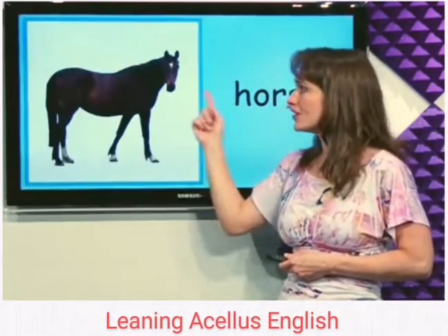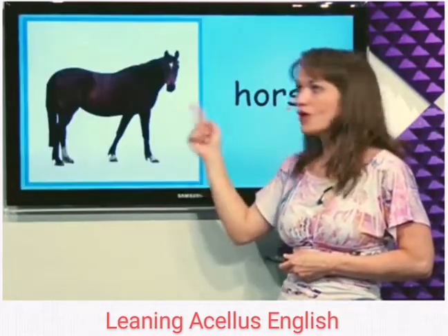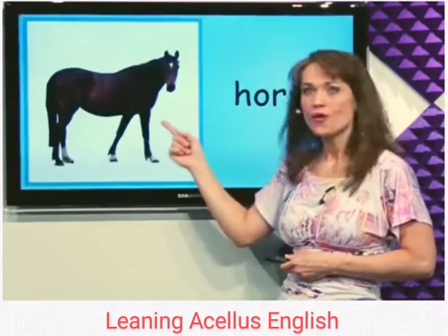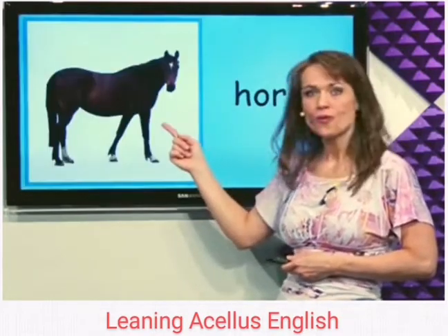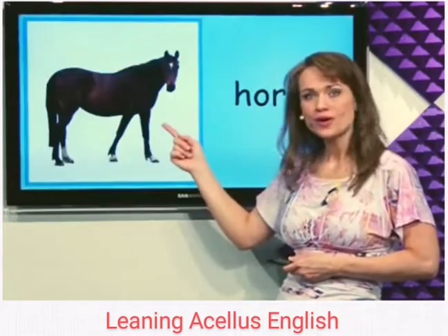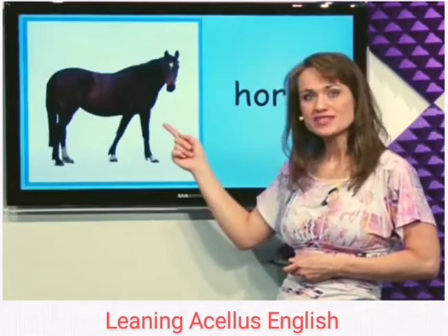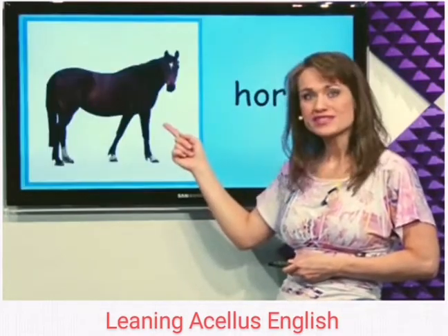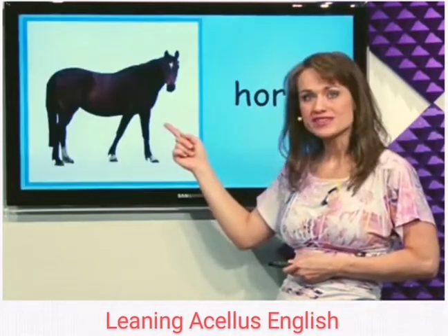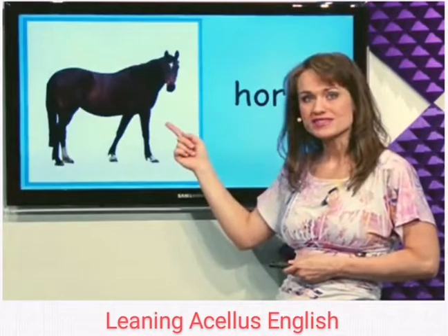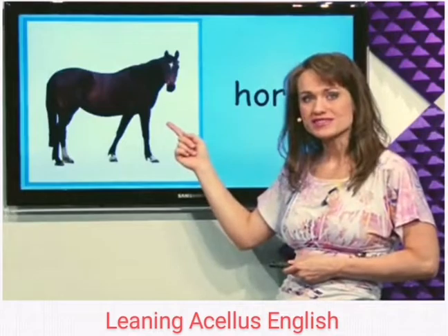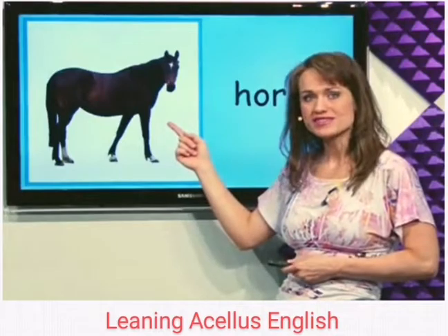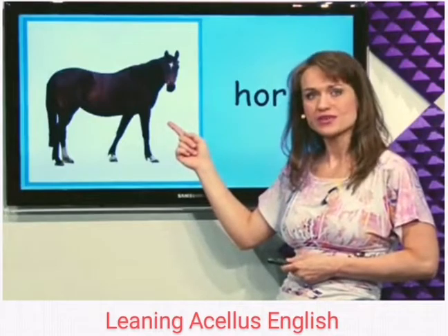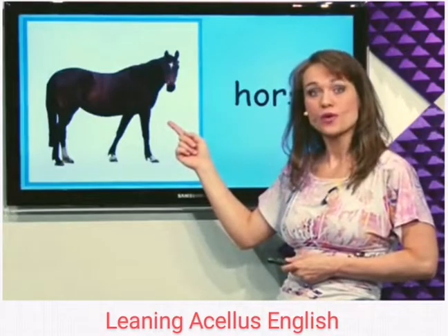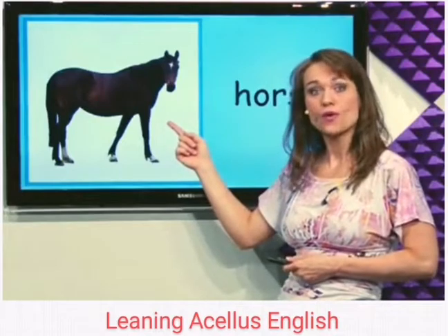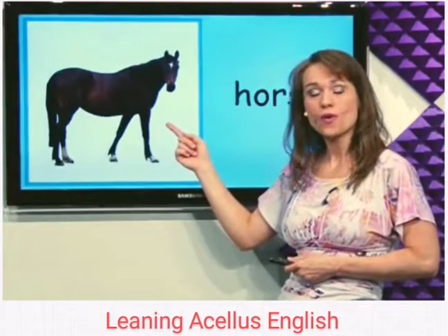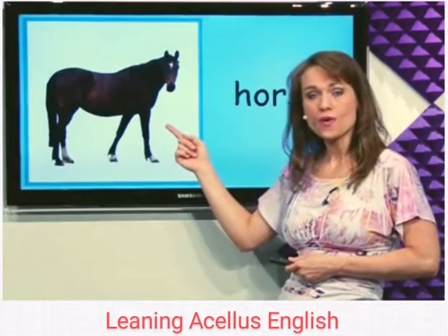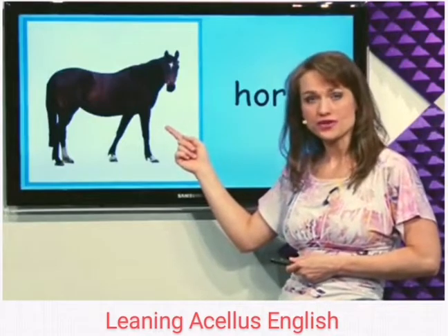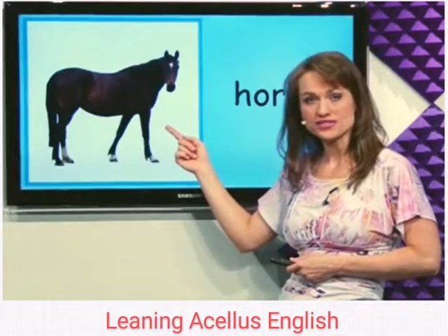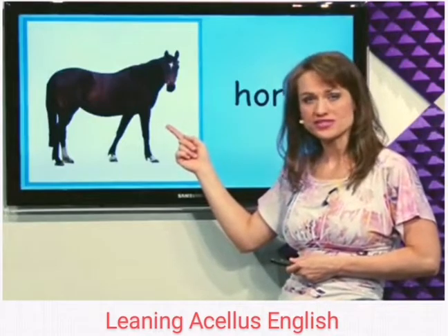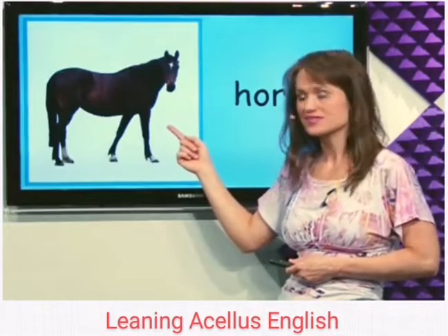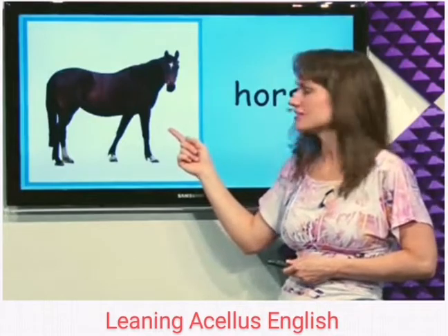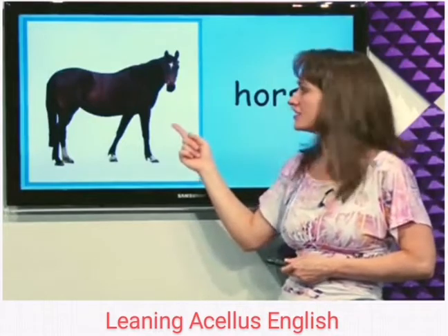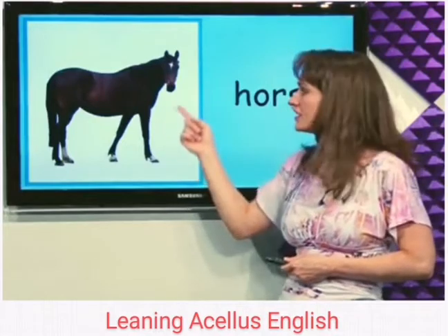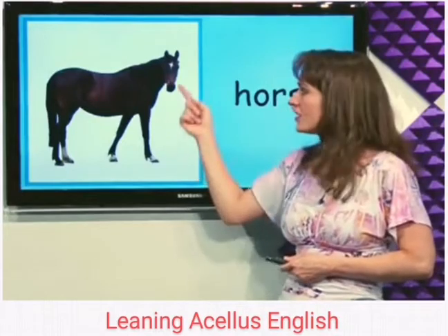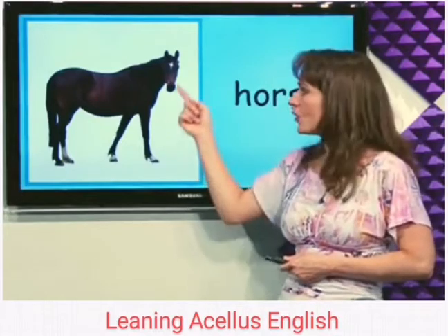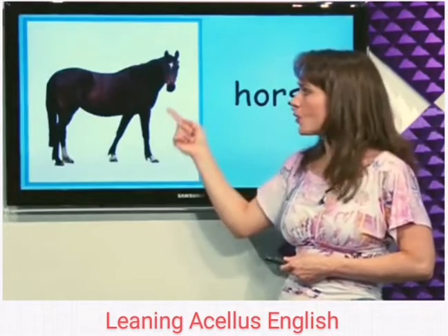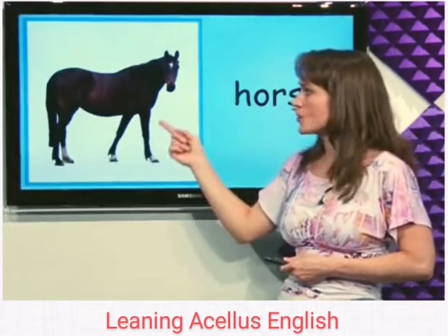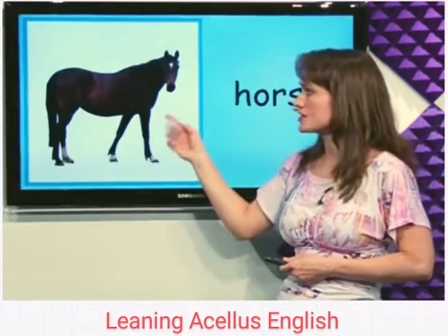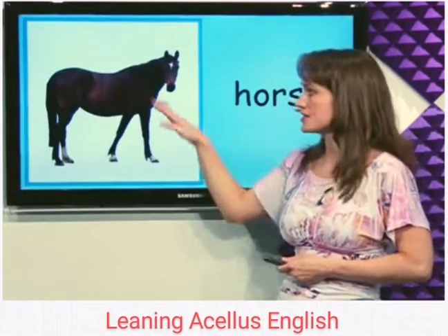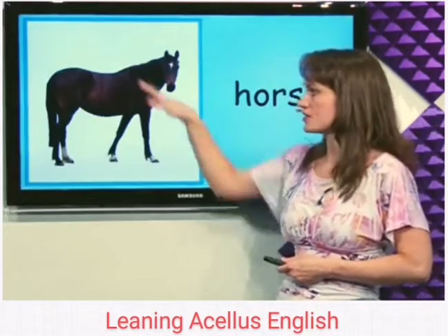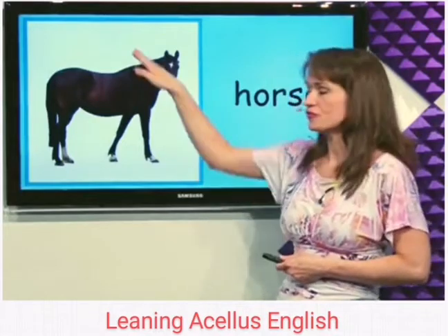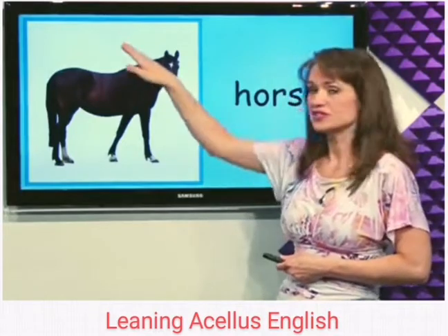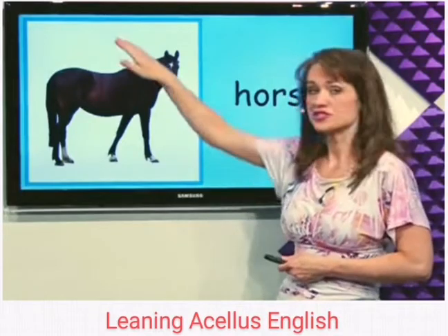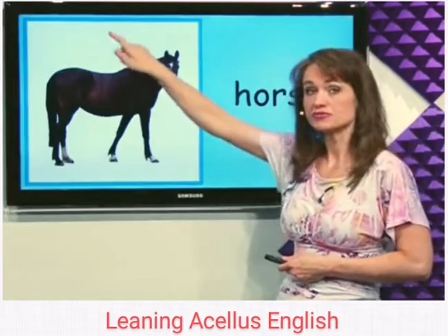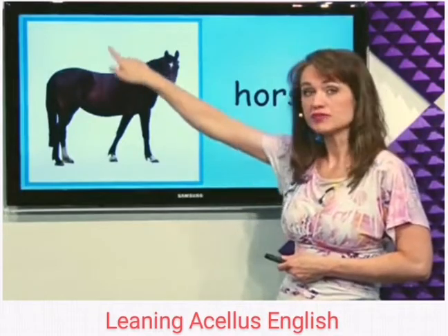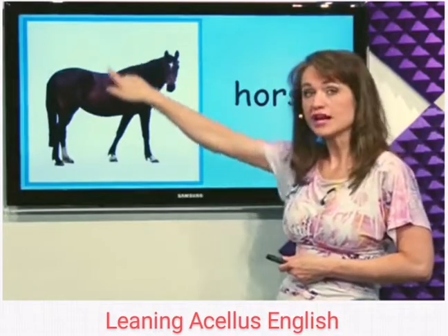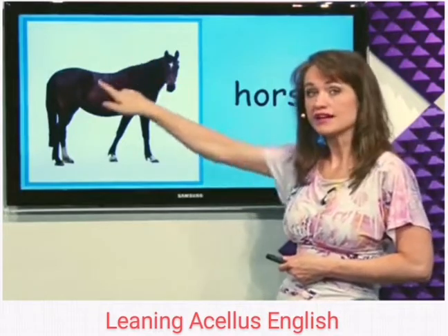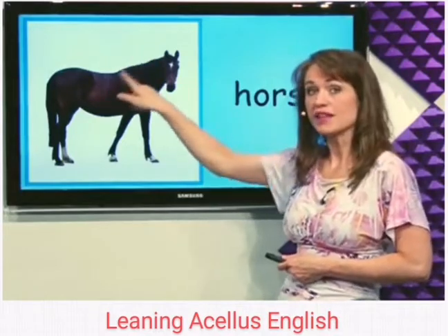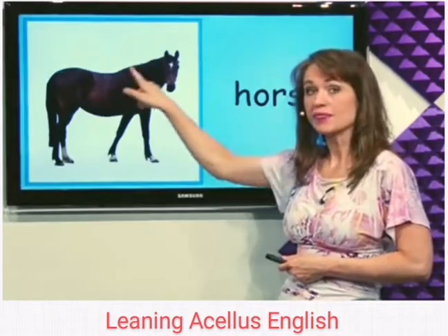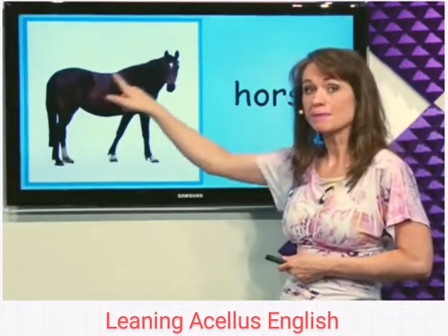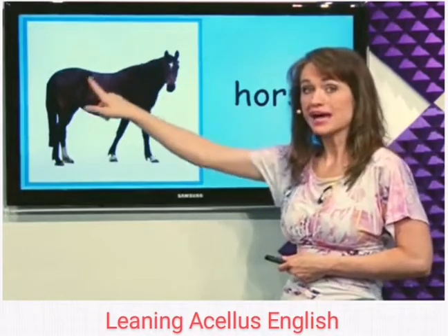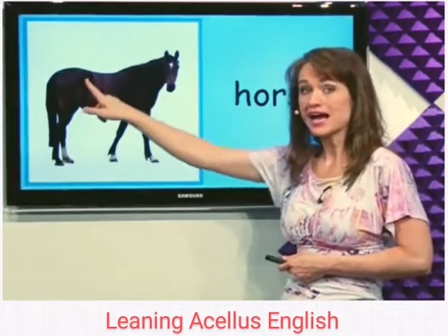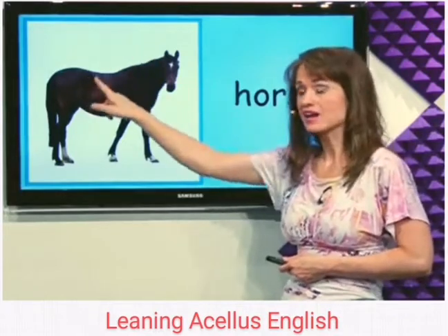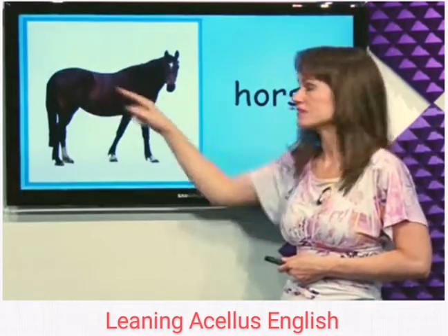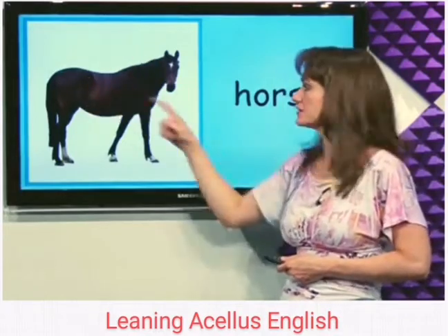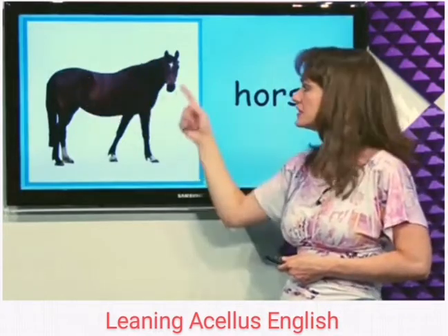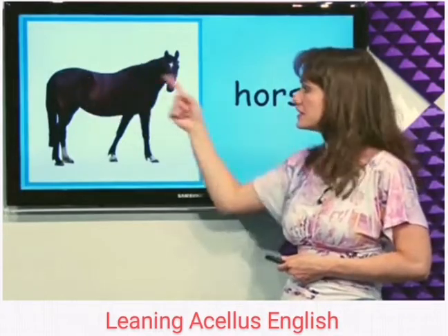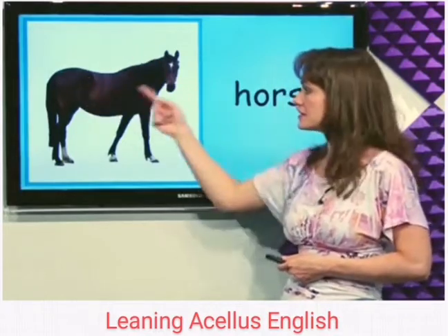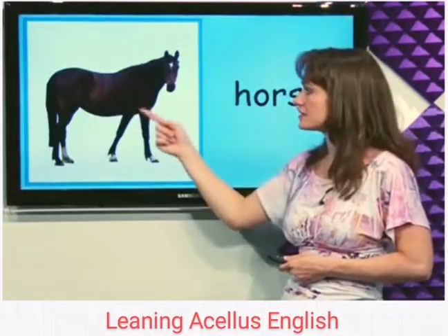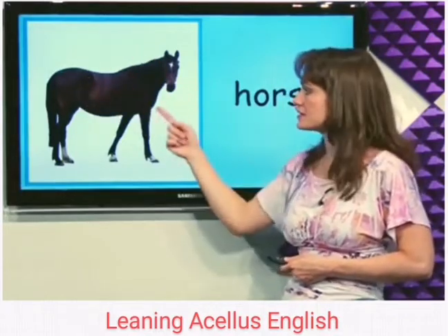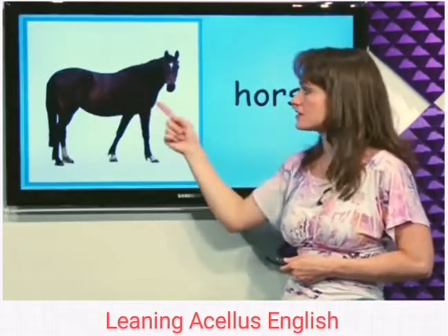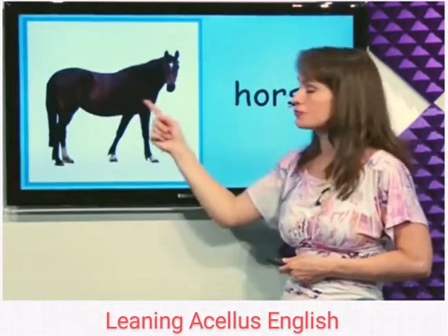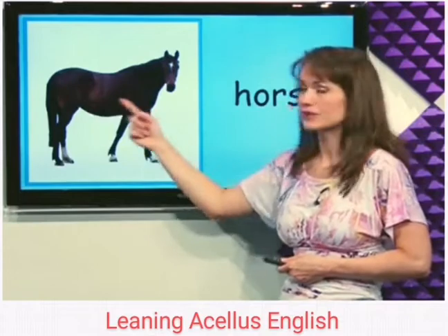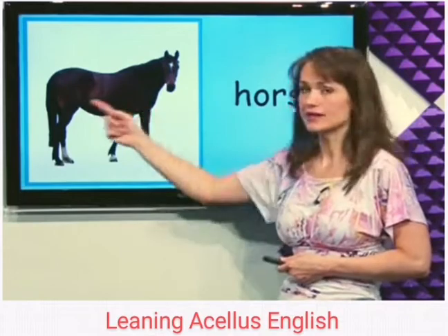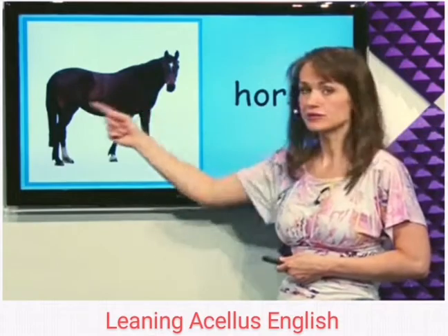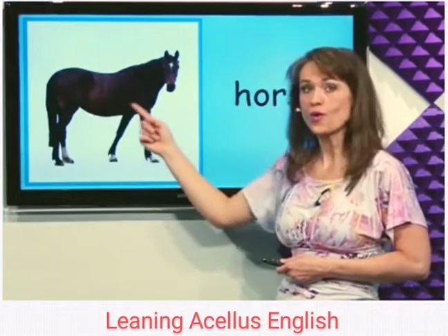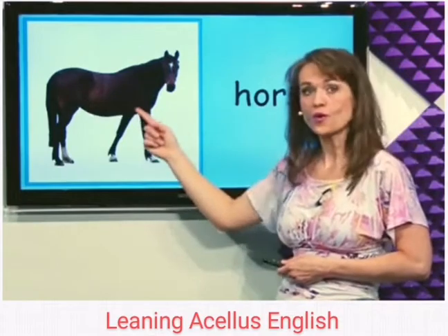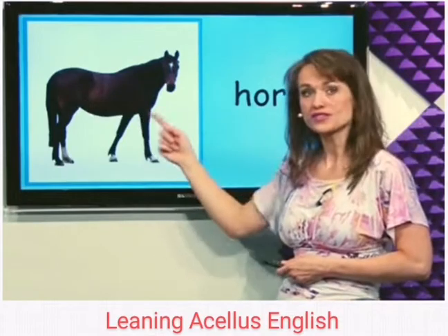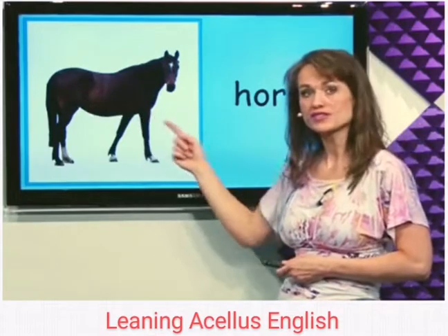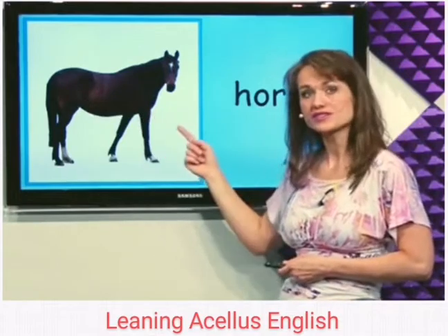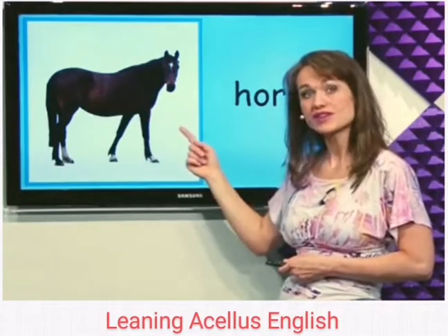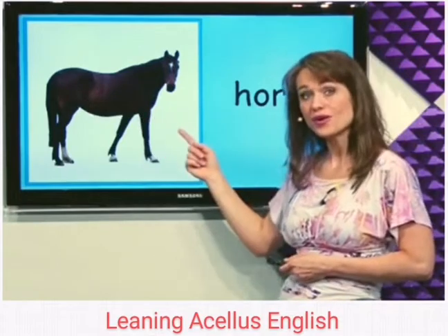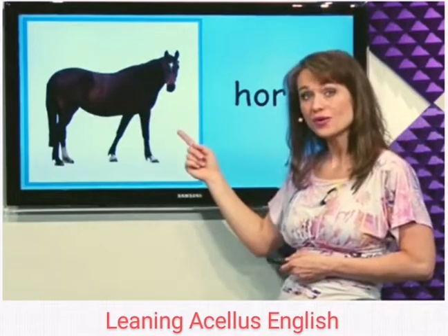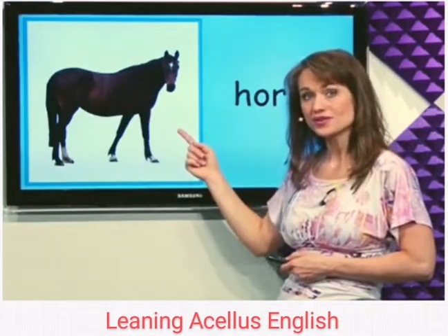What's this? Horse. Horses are fun to ride on the back of. This is a brown horse. Horse.